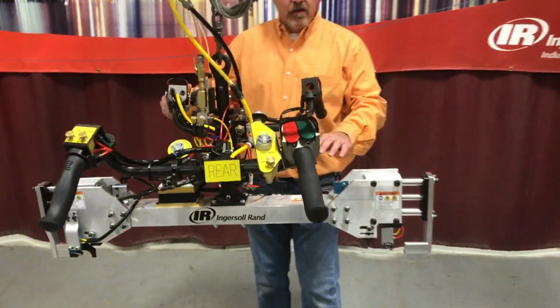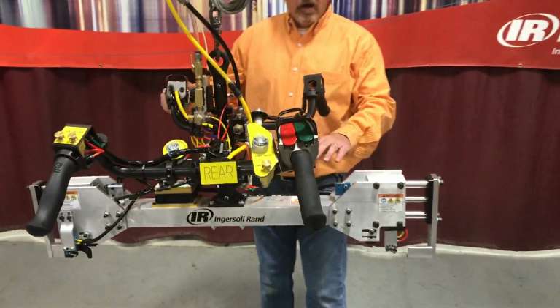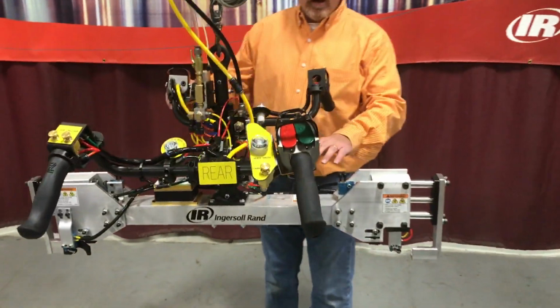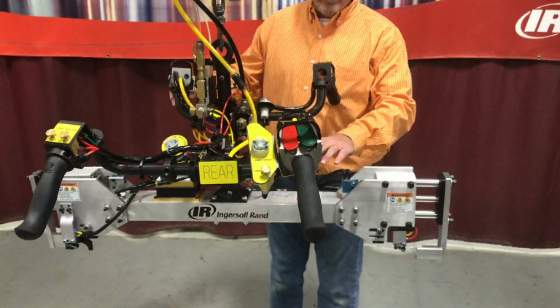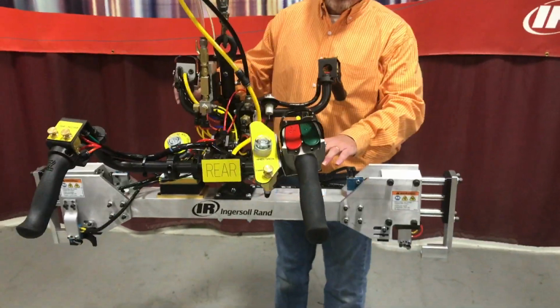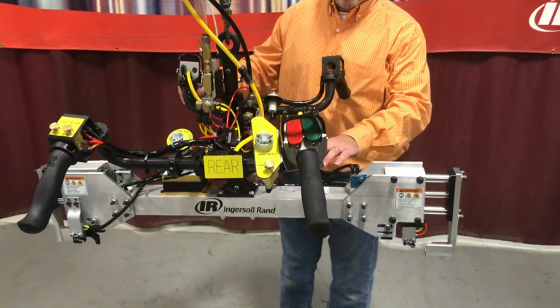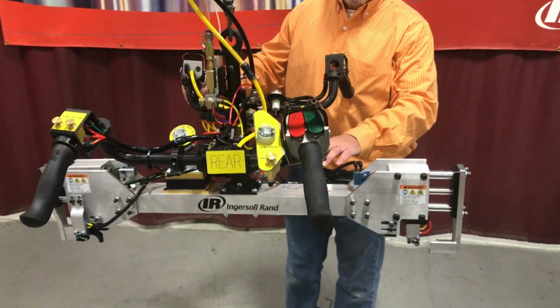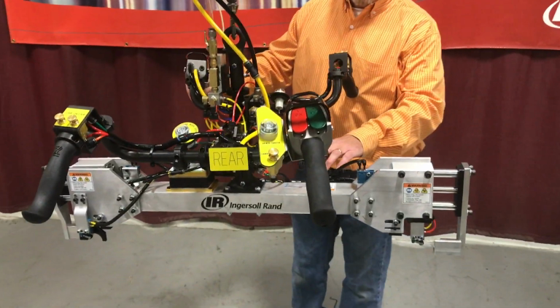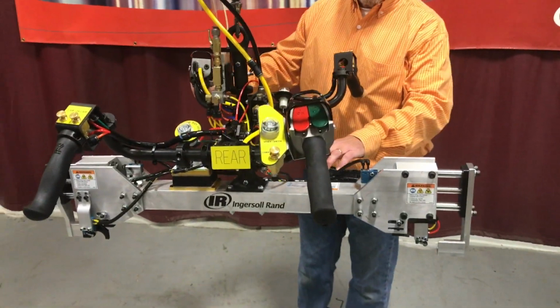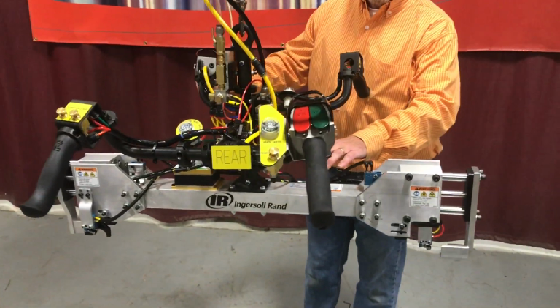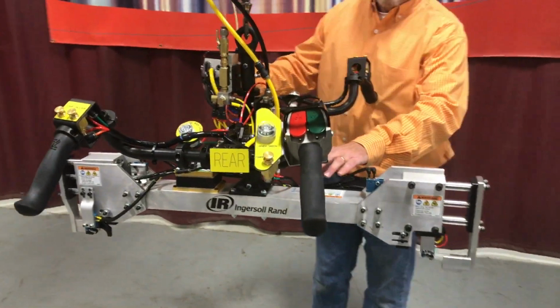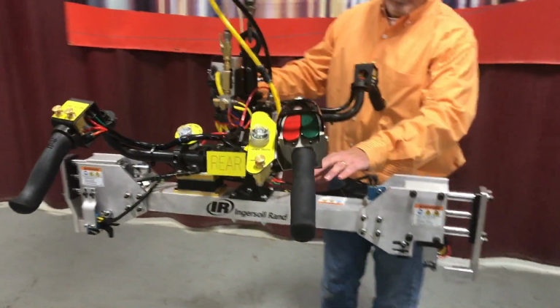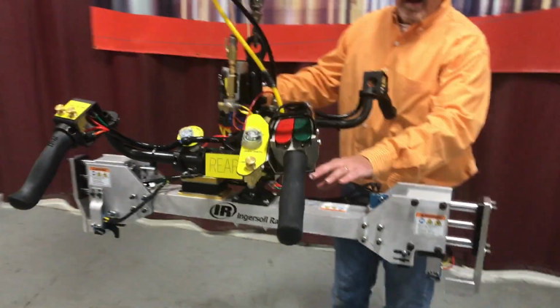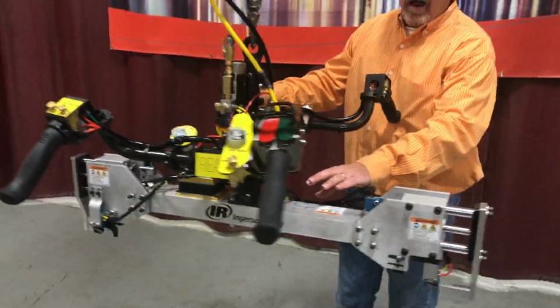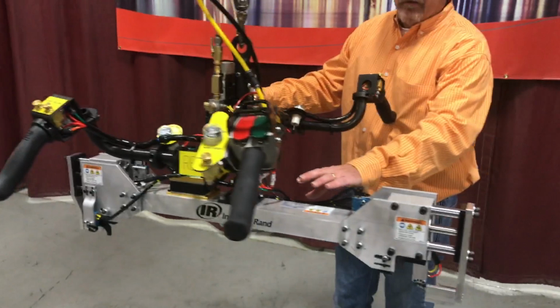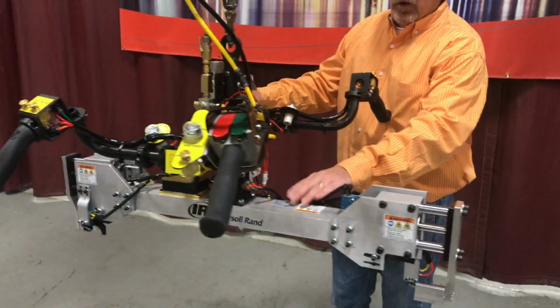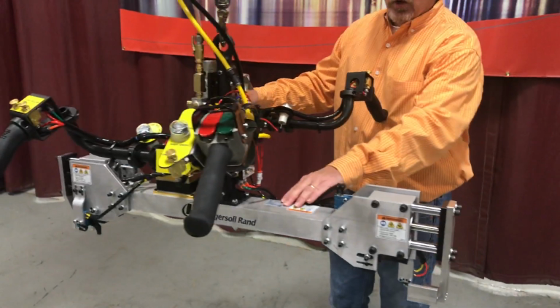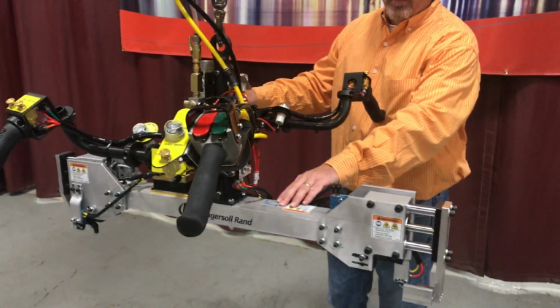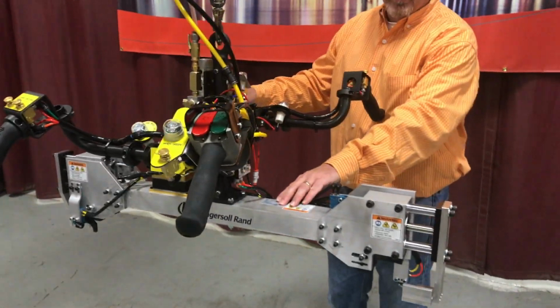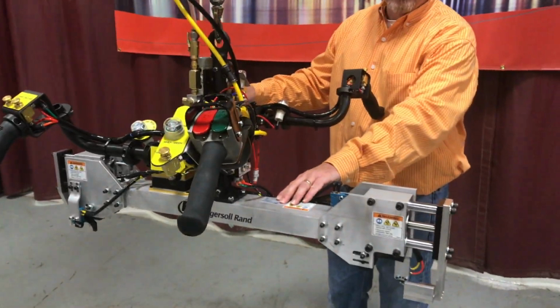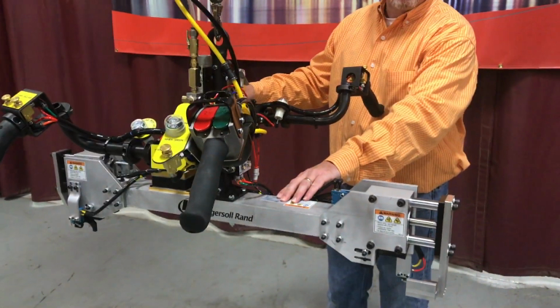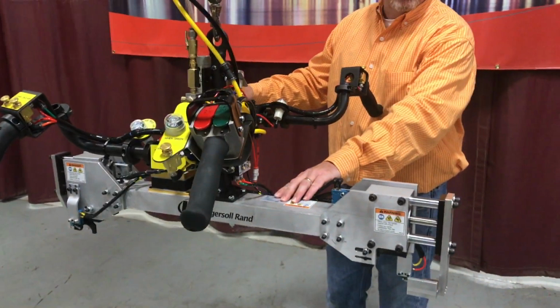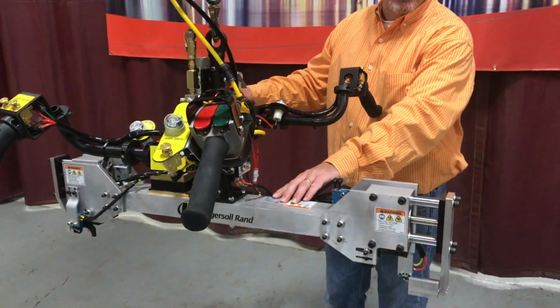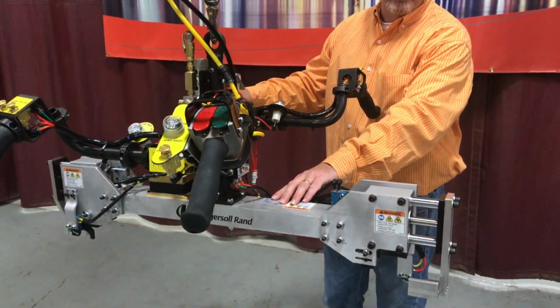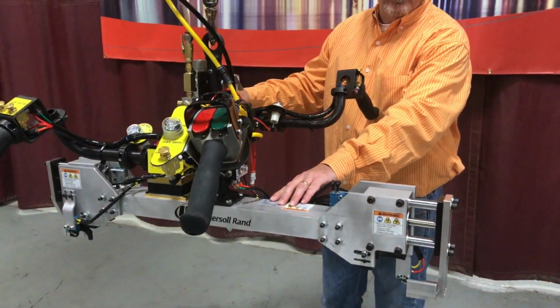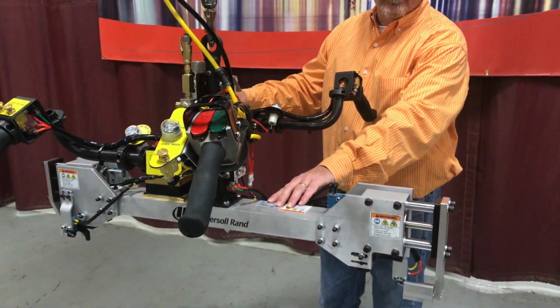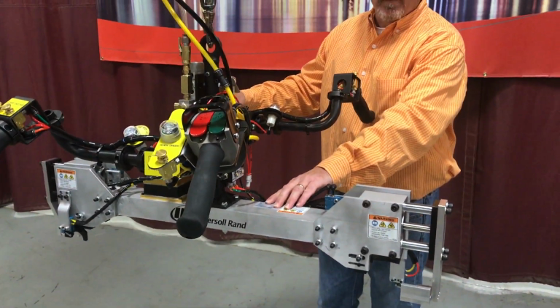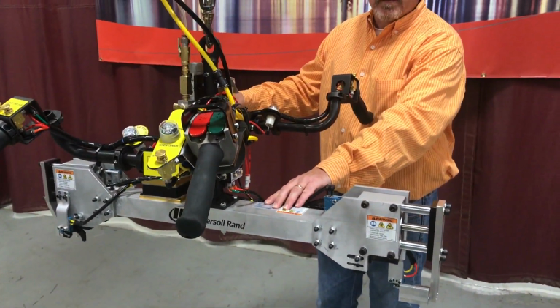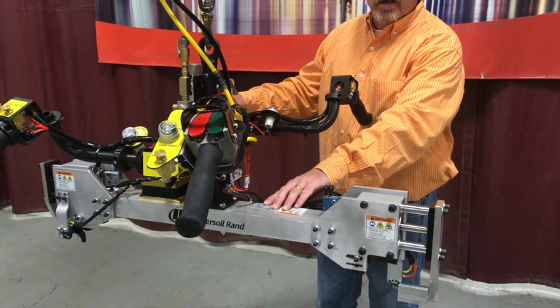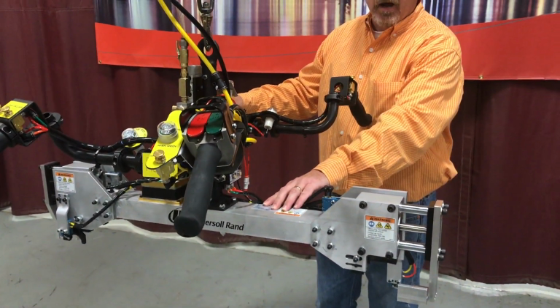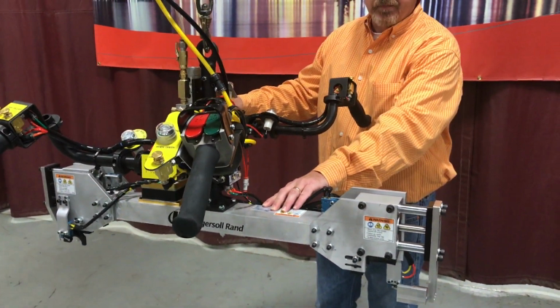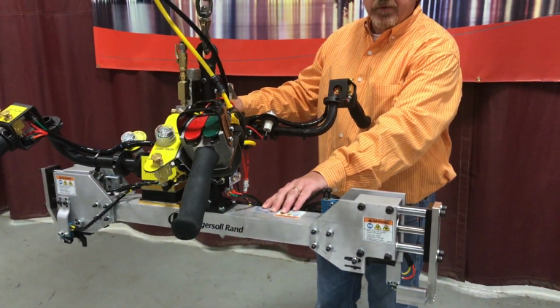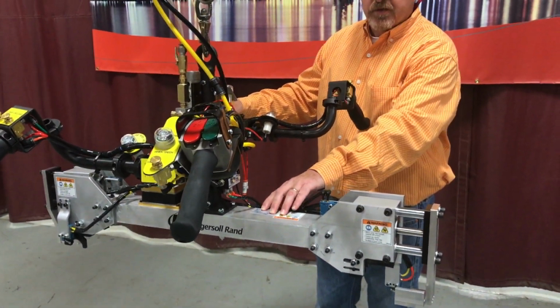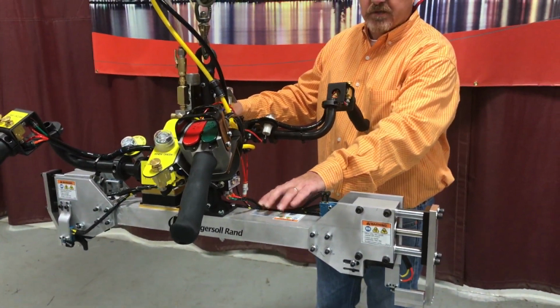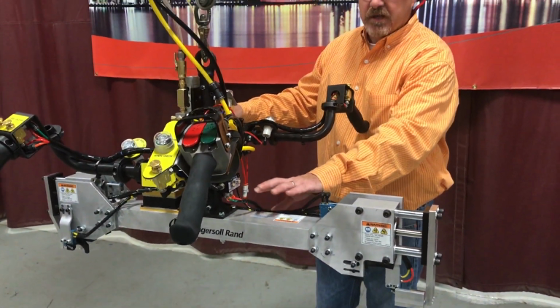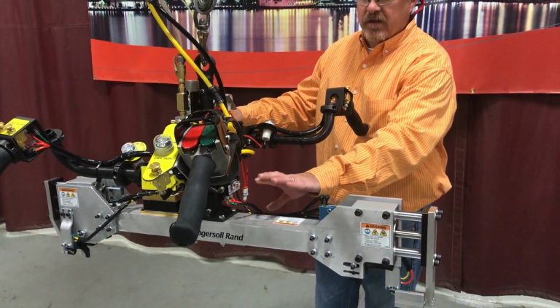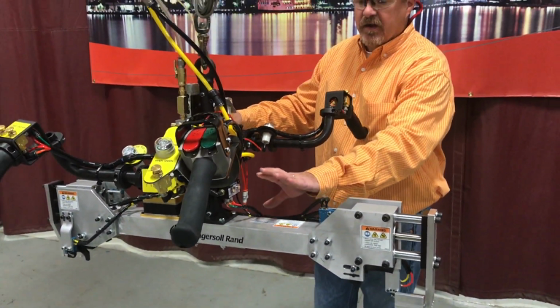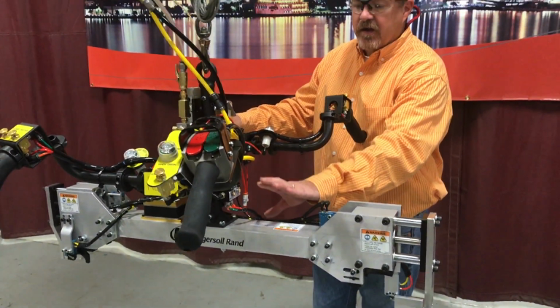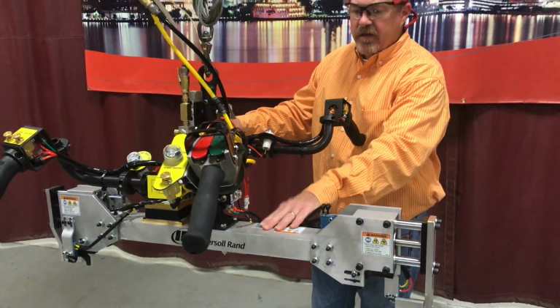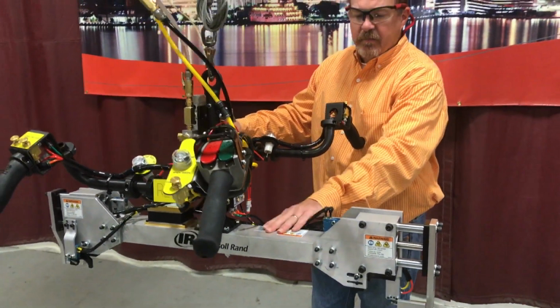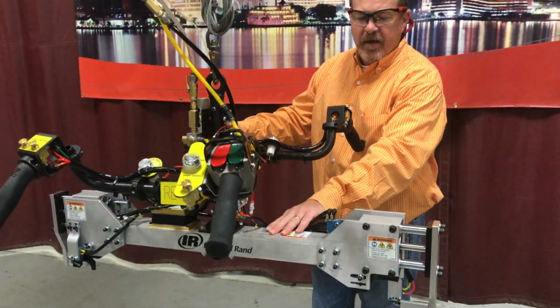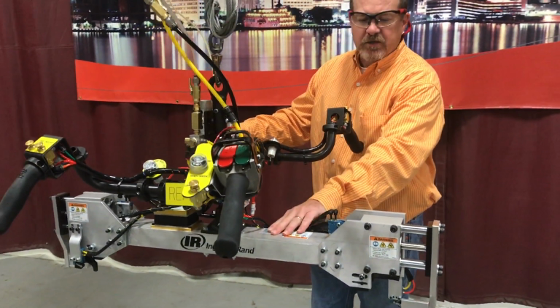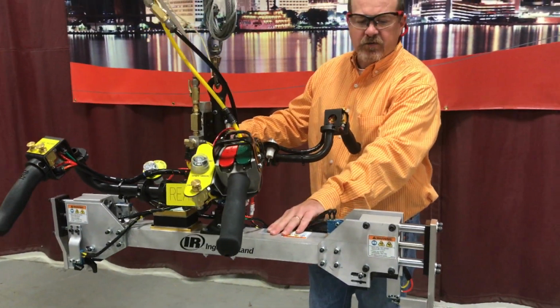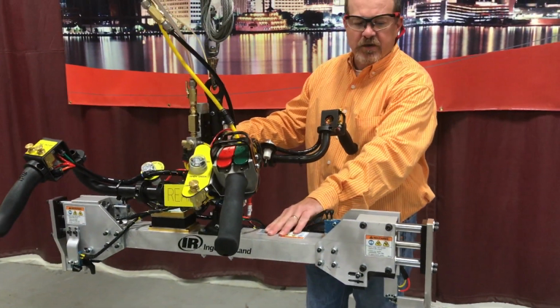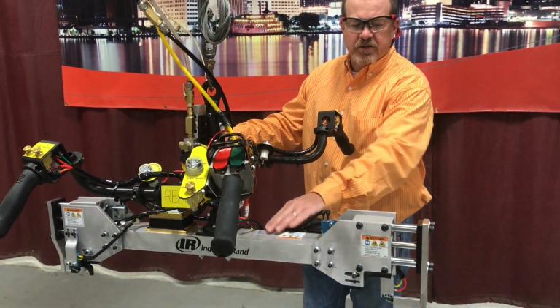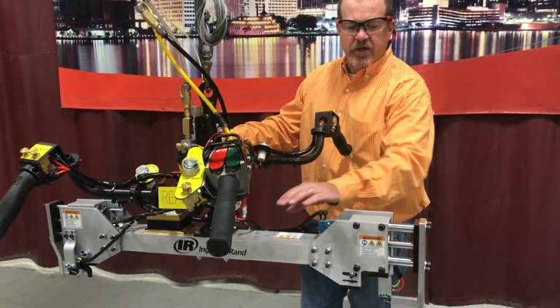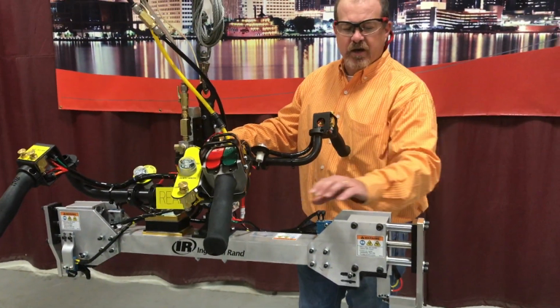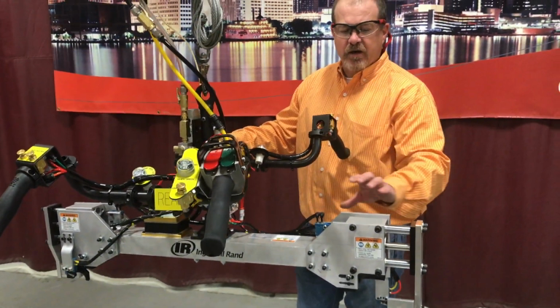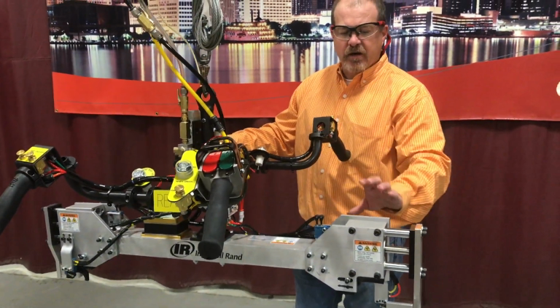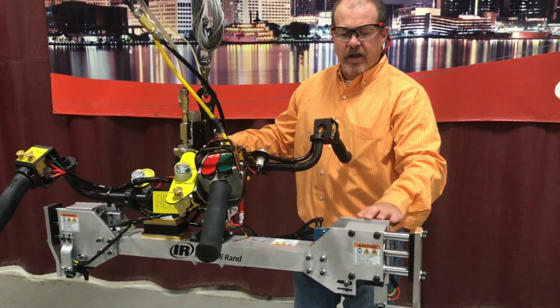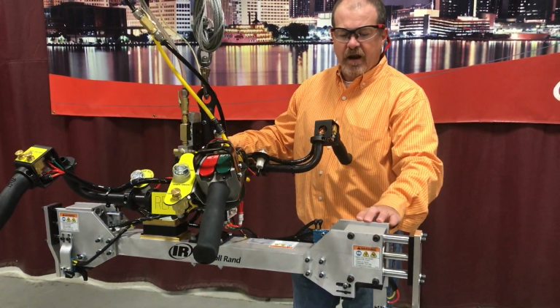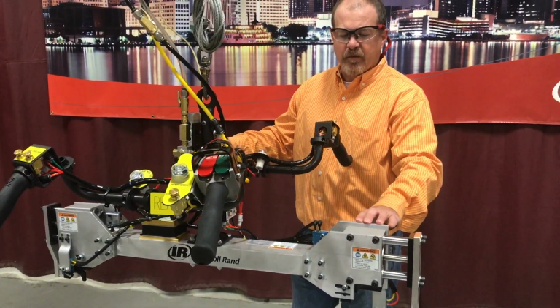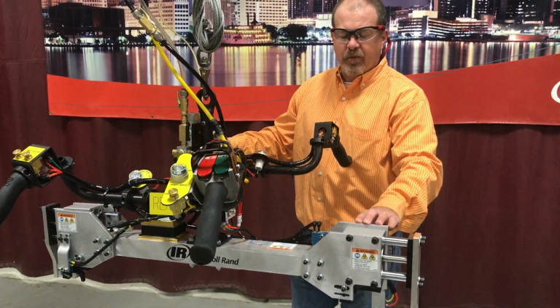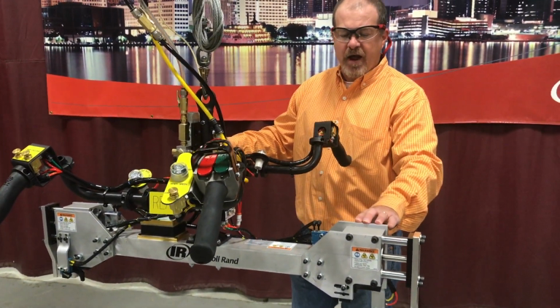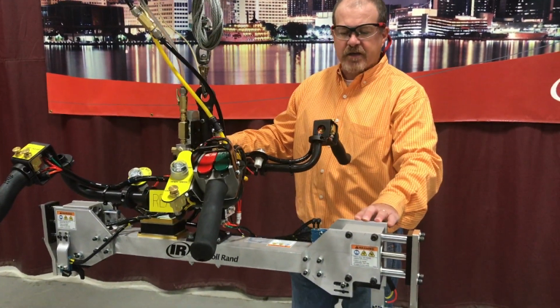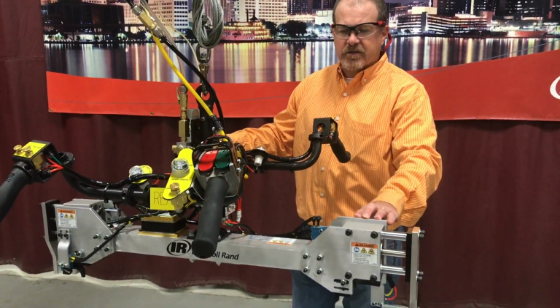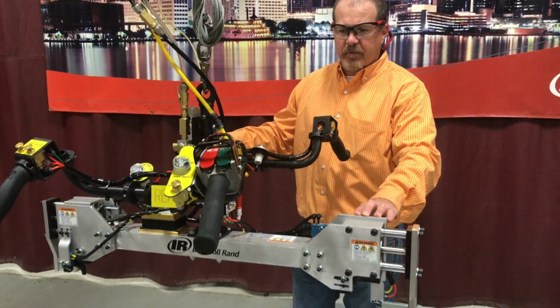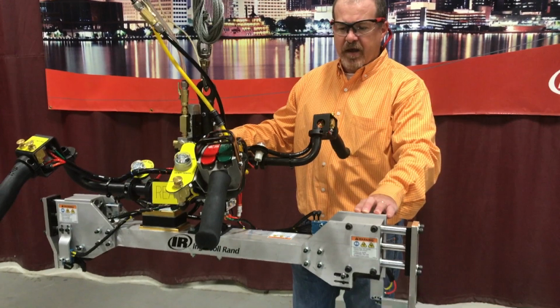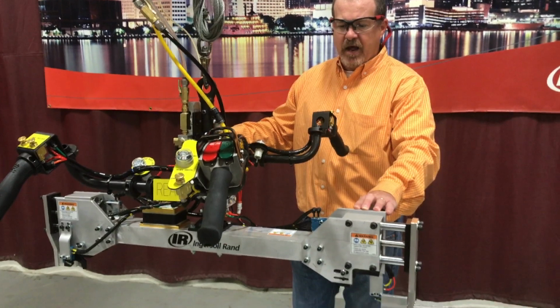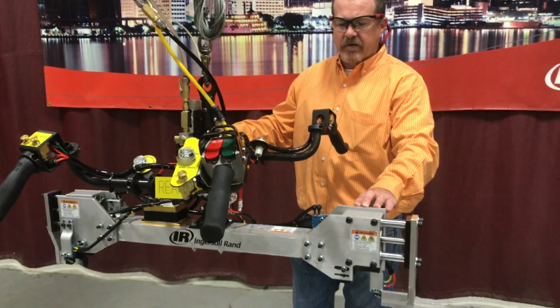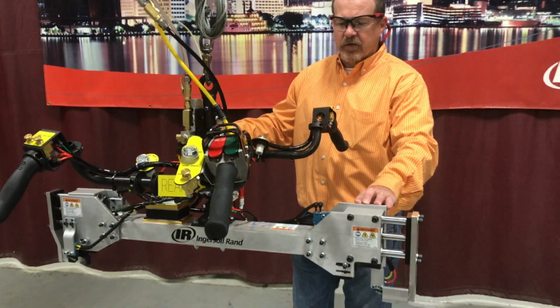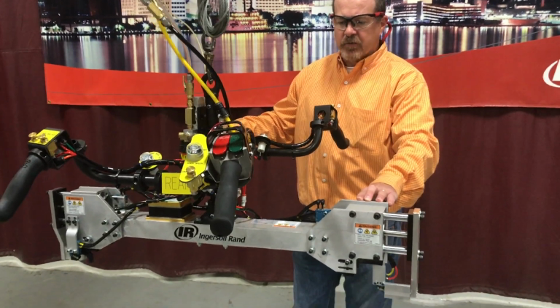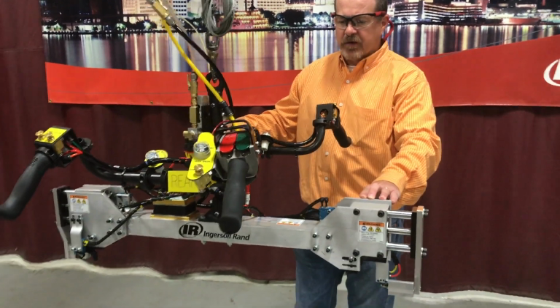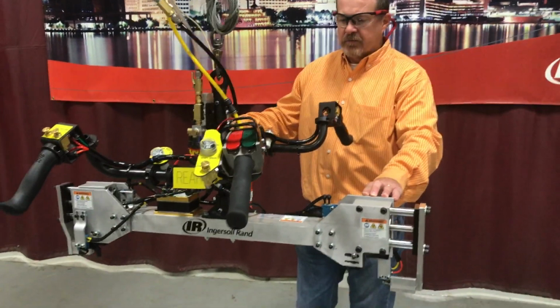A lot of the construction is made out of aluminum to lighten the device up. You can see the main structure here, and a lot of the brackets are made out of aluminum.